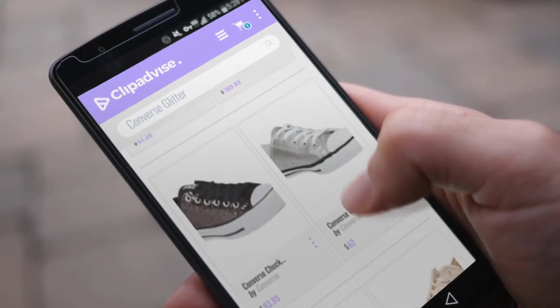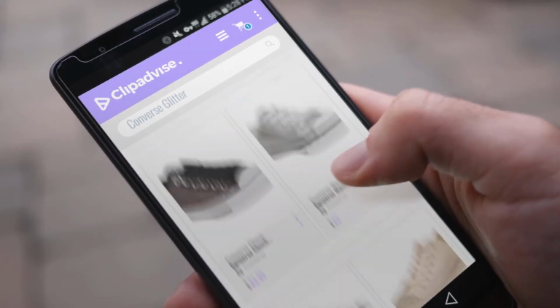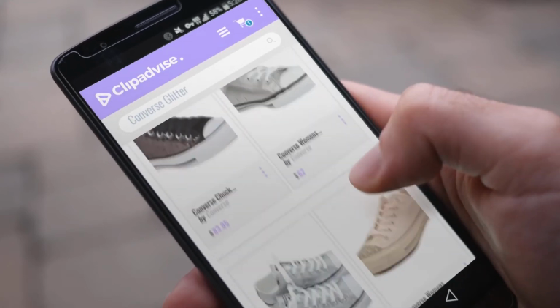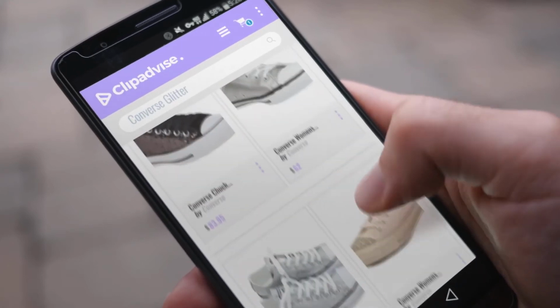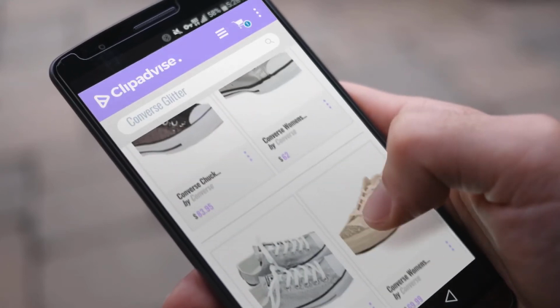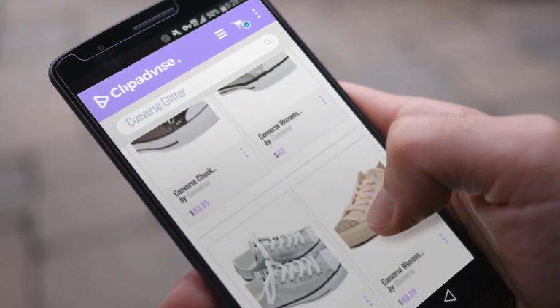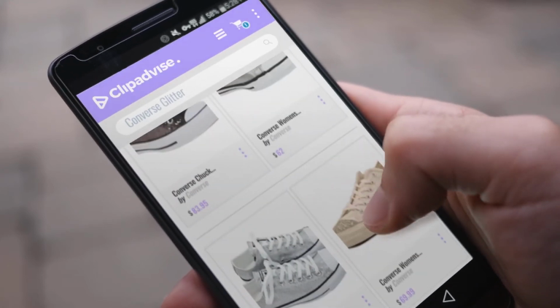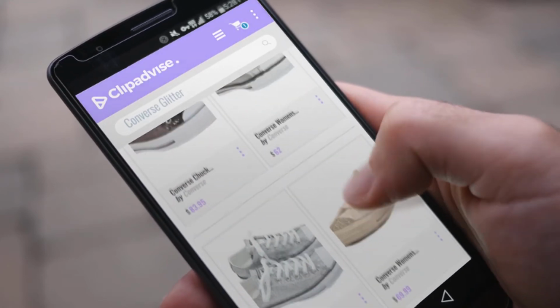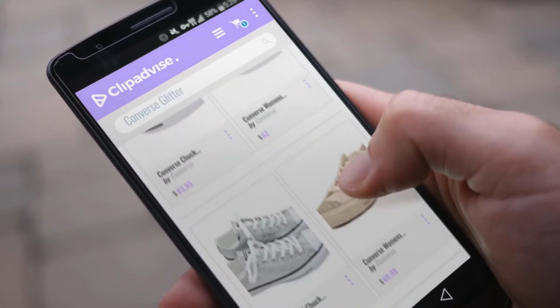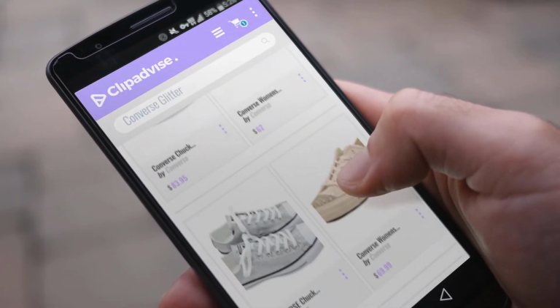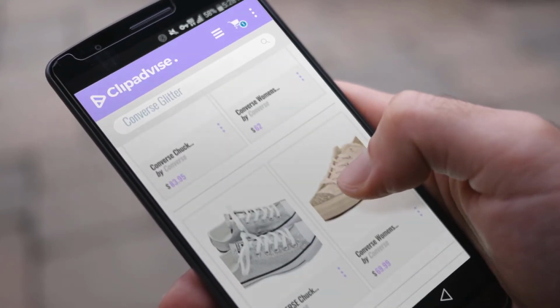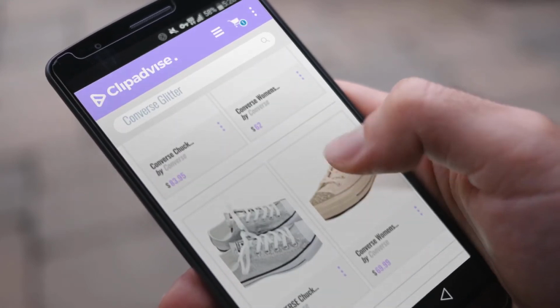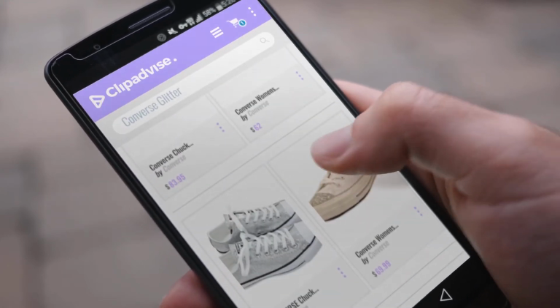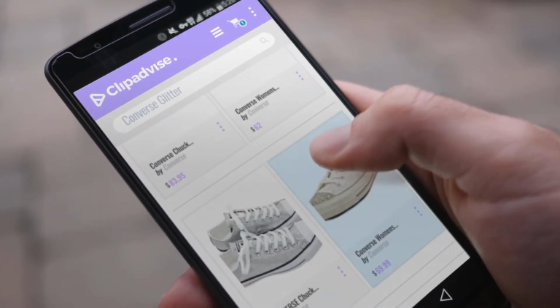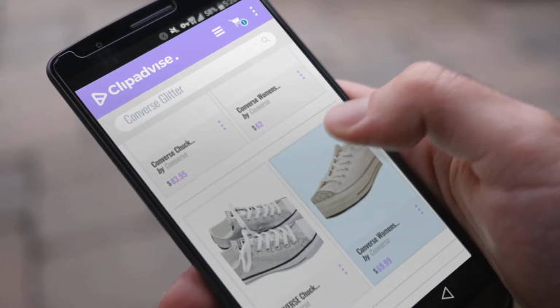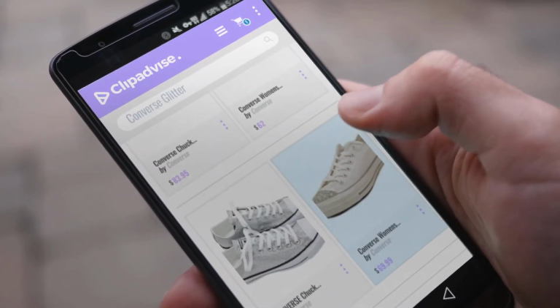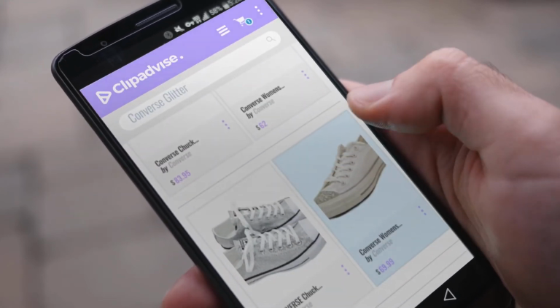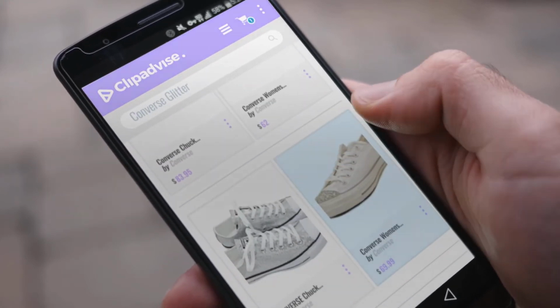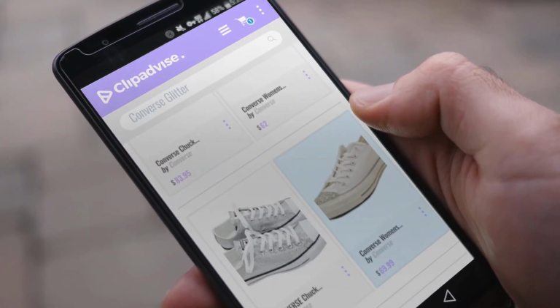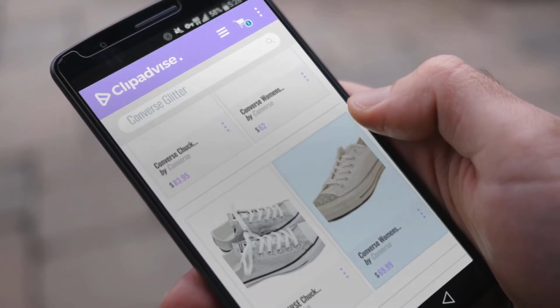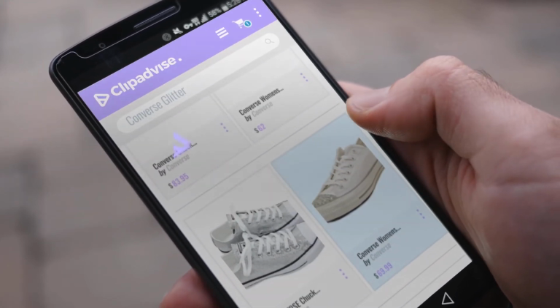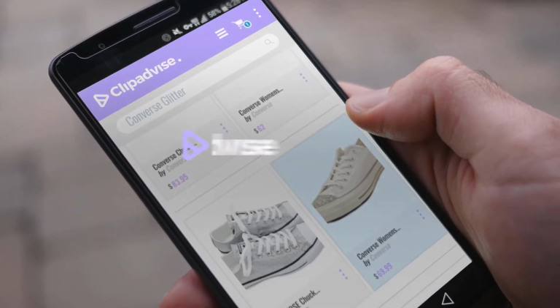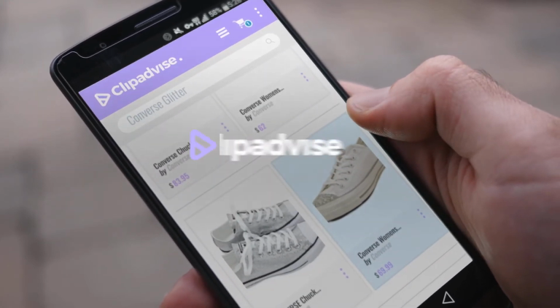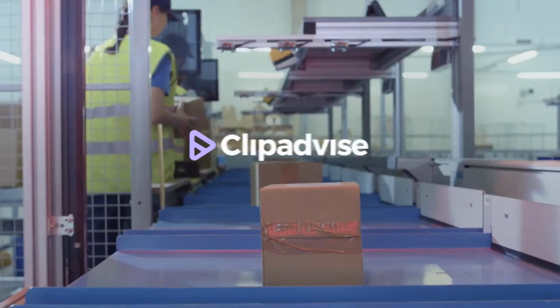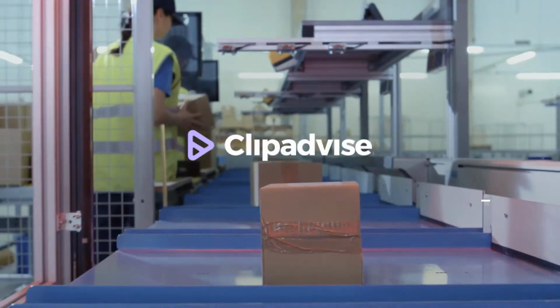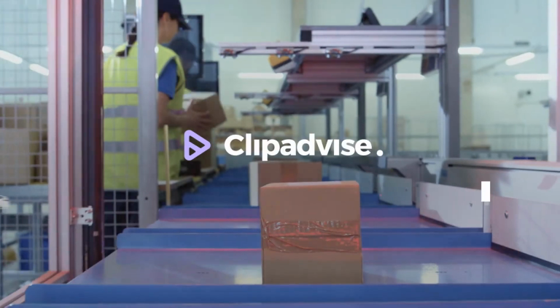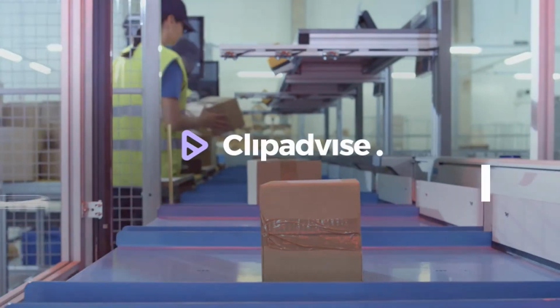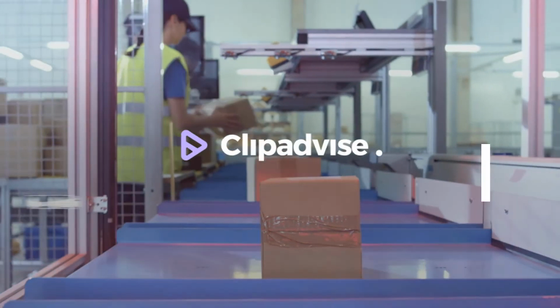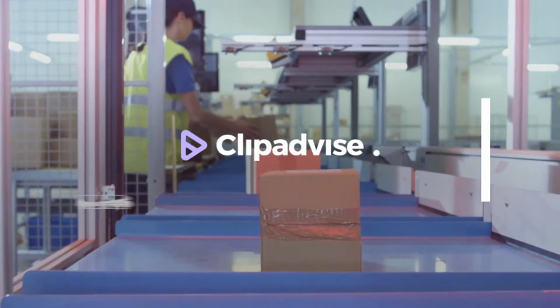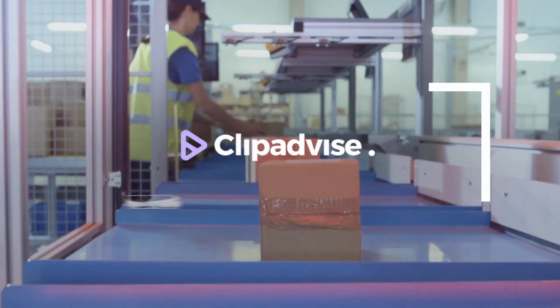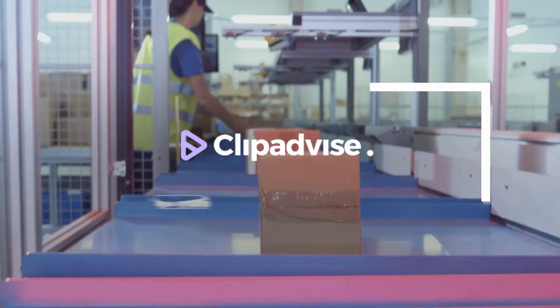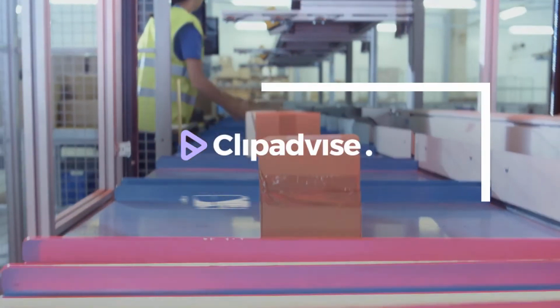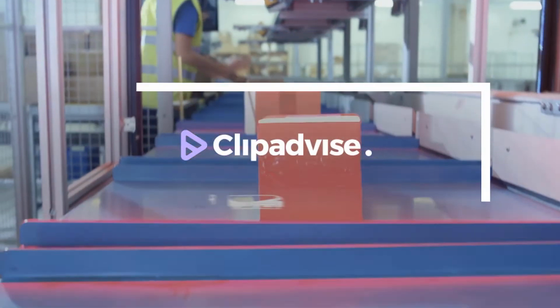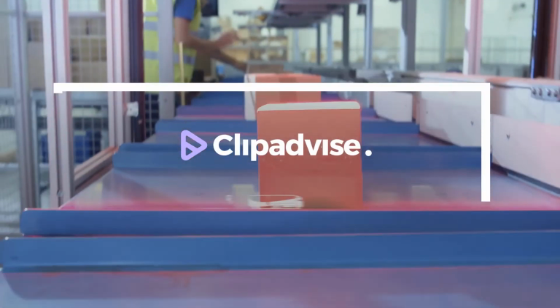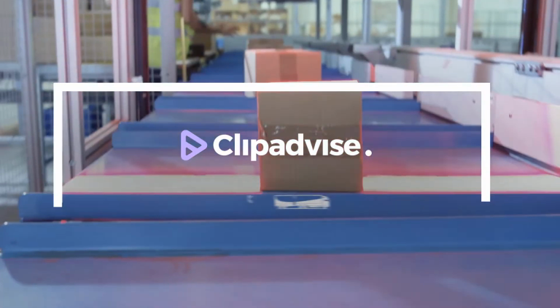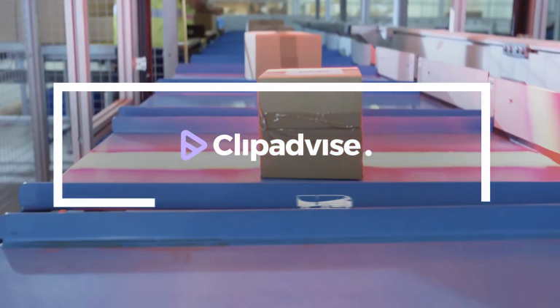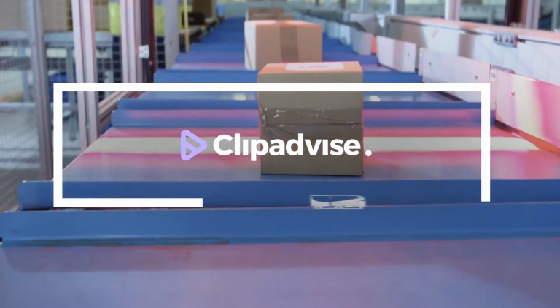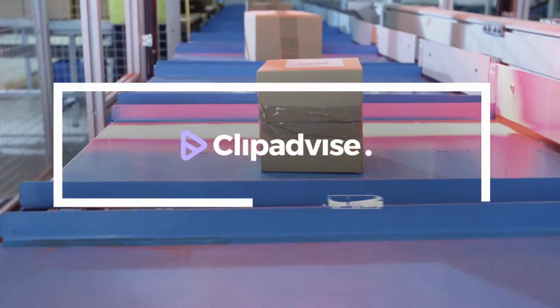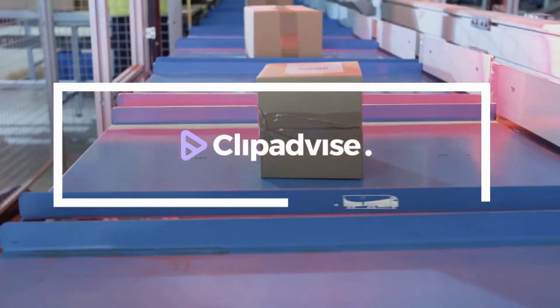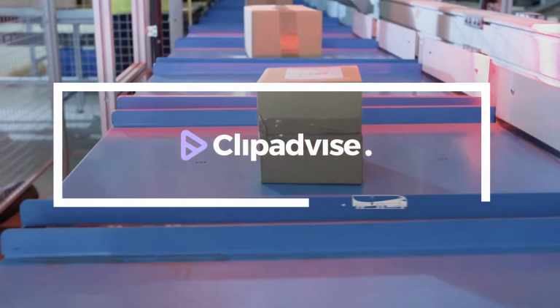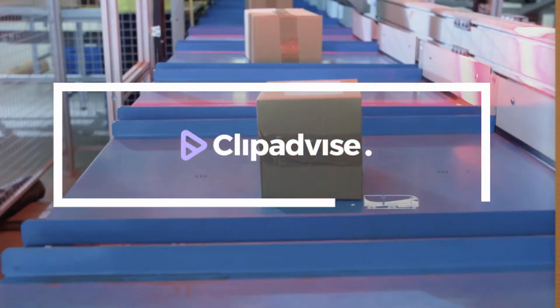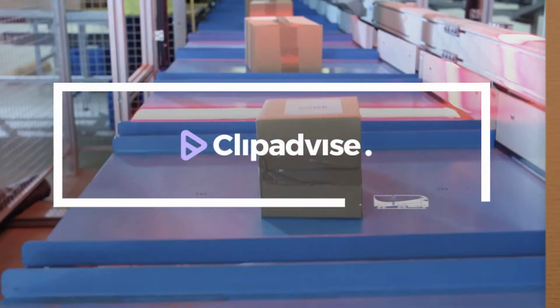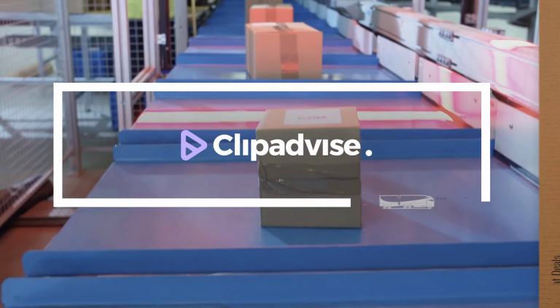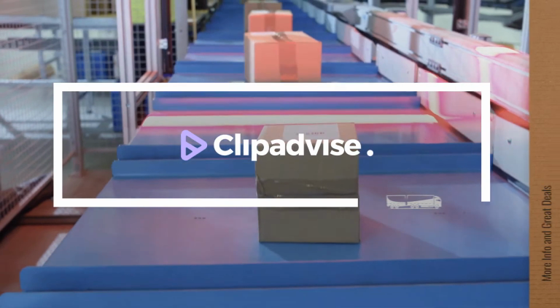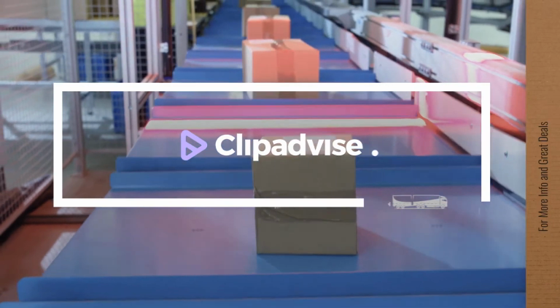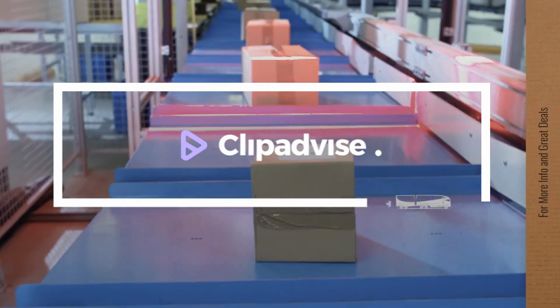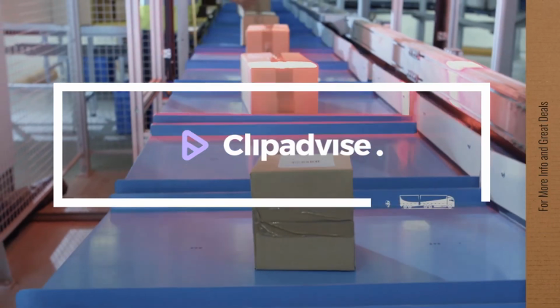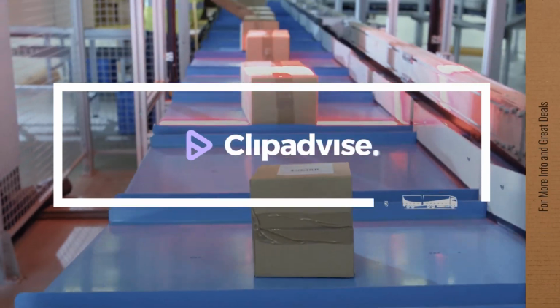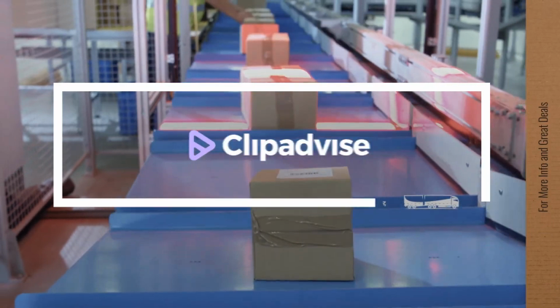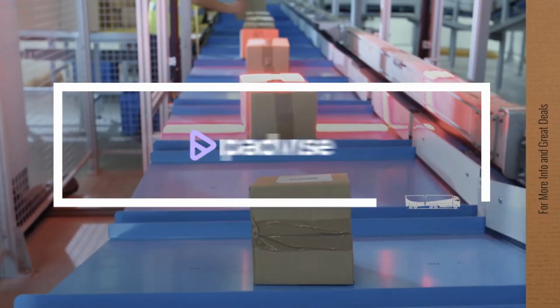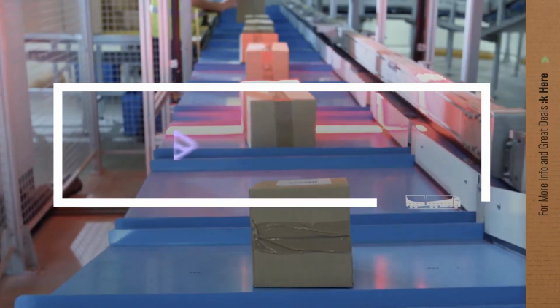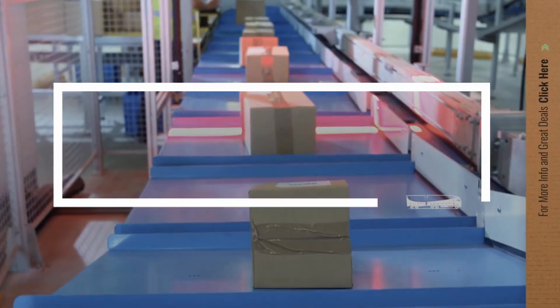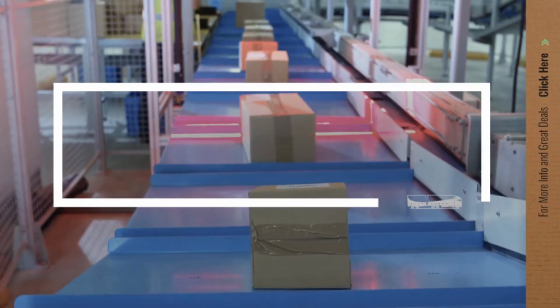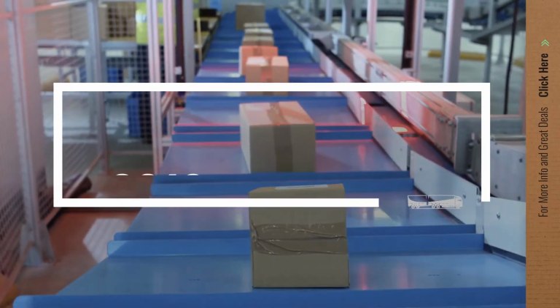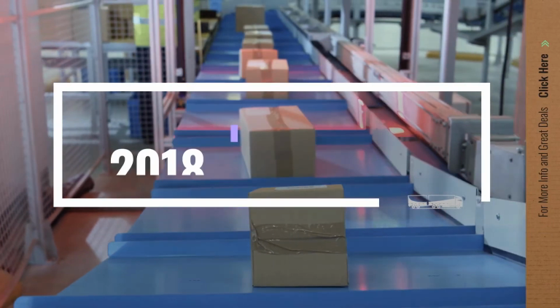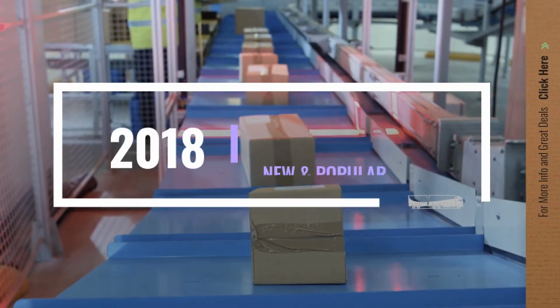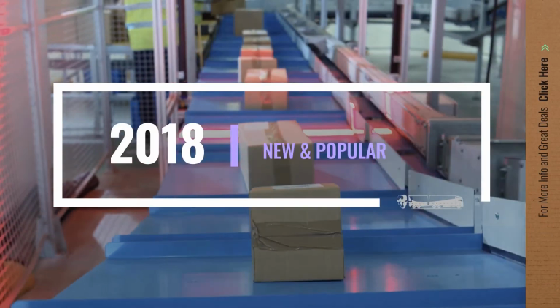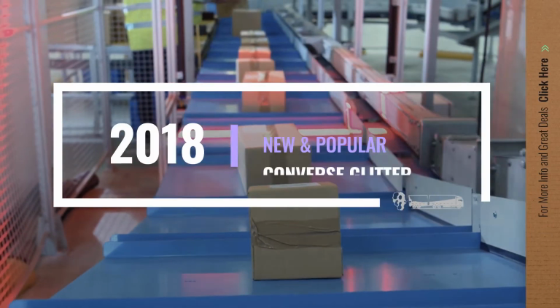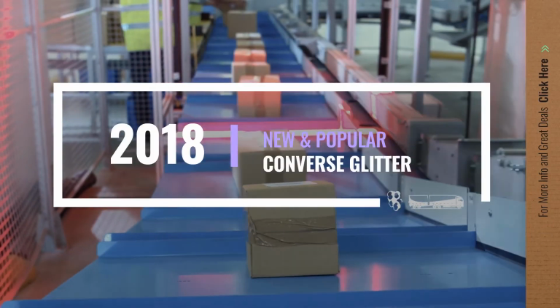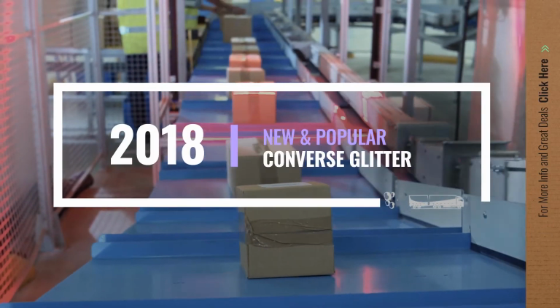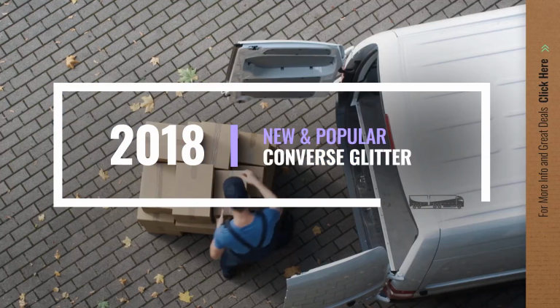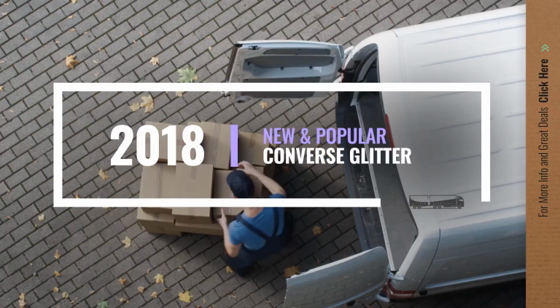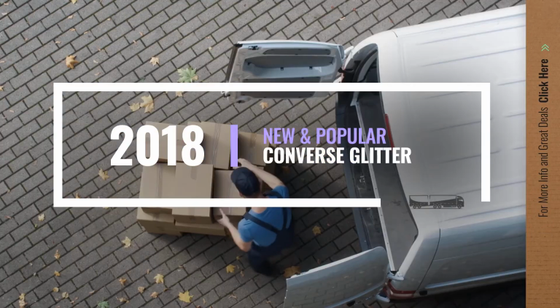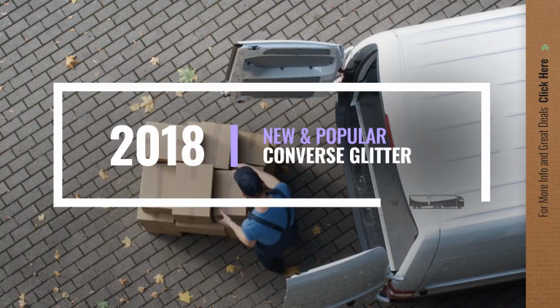If you are looking for Converse glitter, here's a collection you've got to see. Let's check them out.